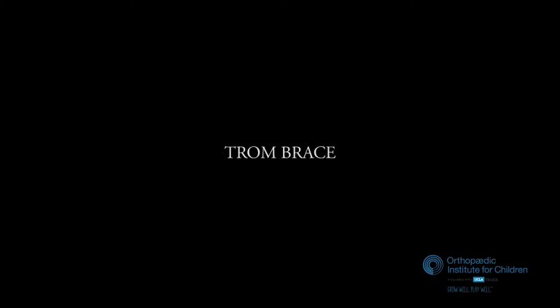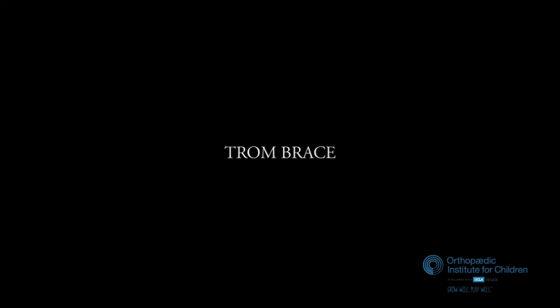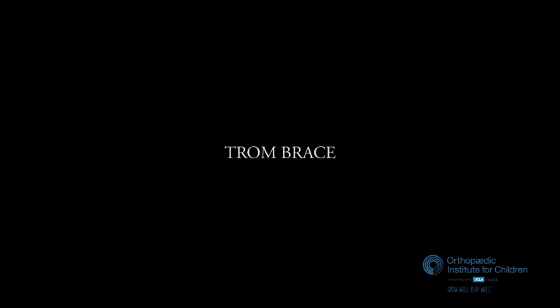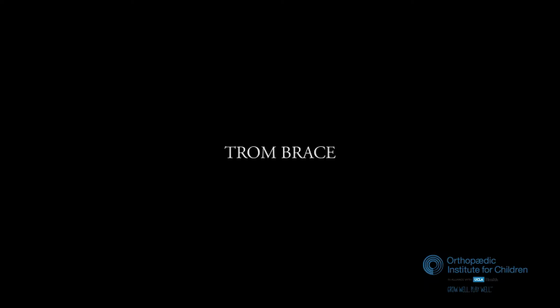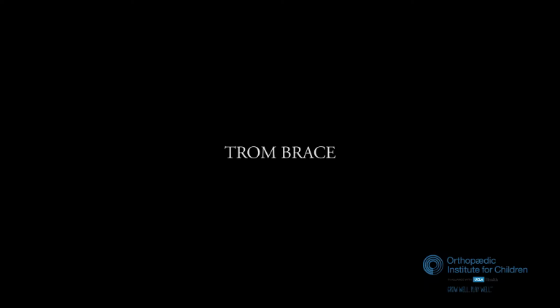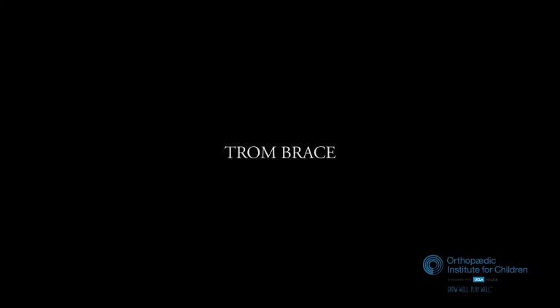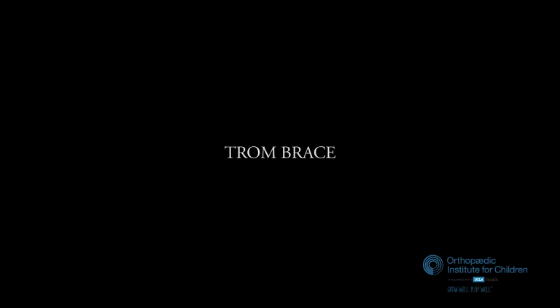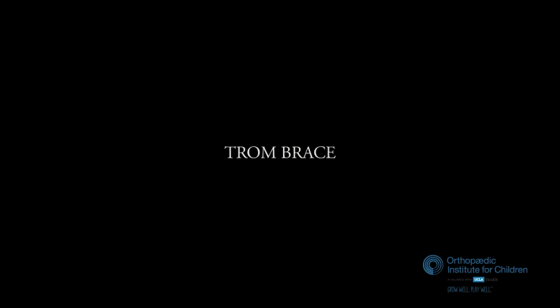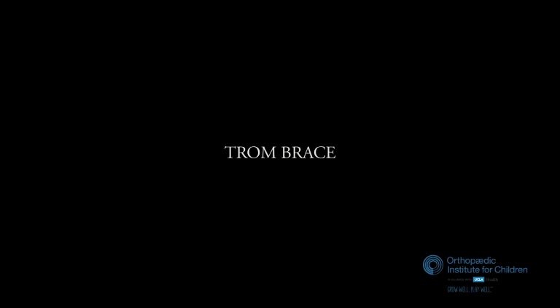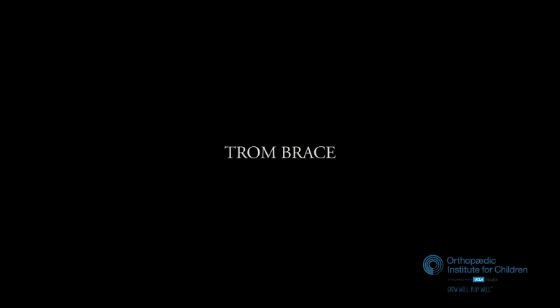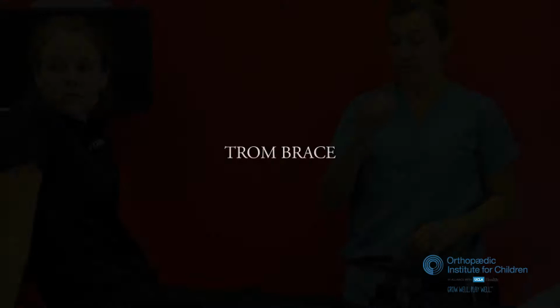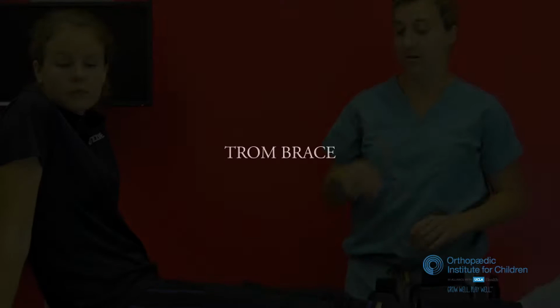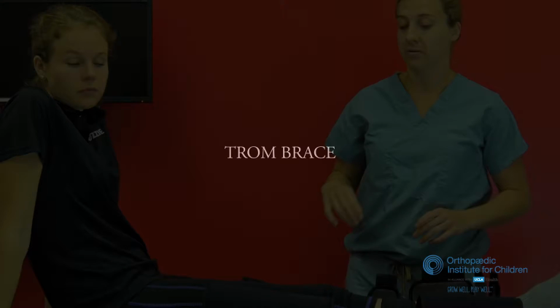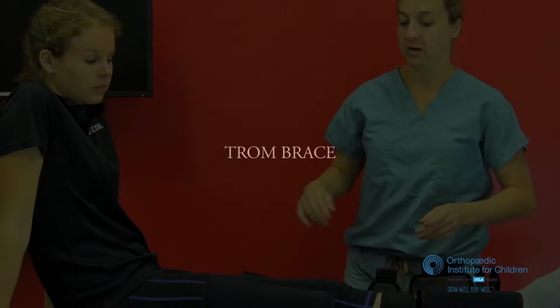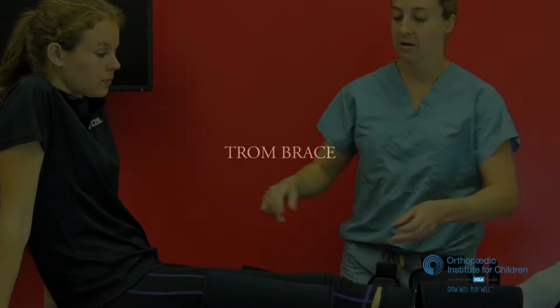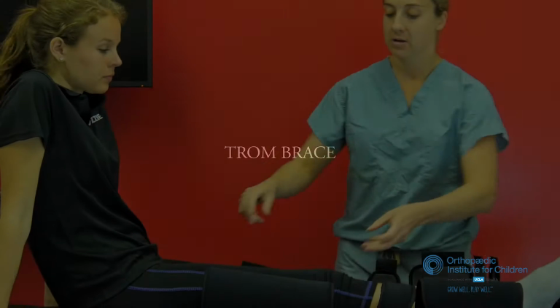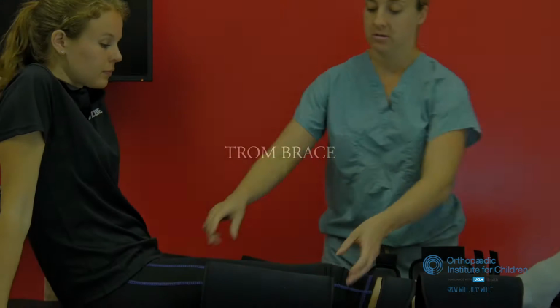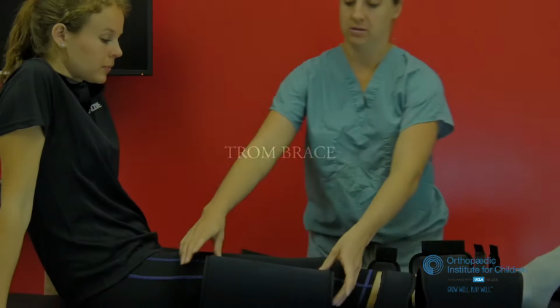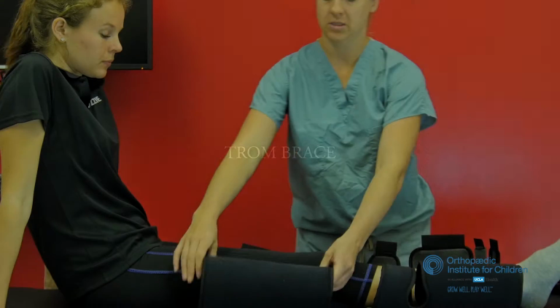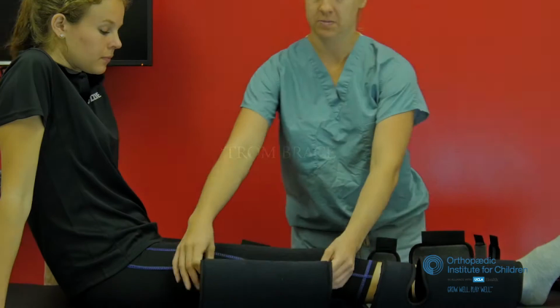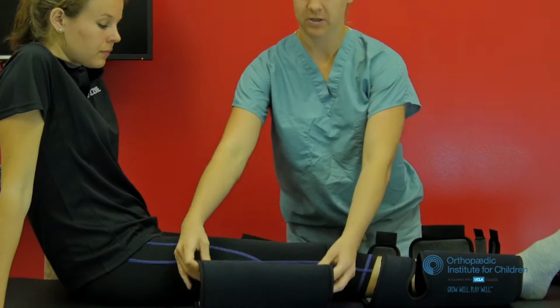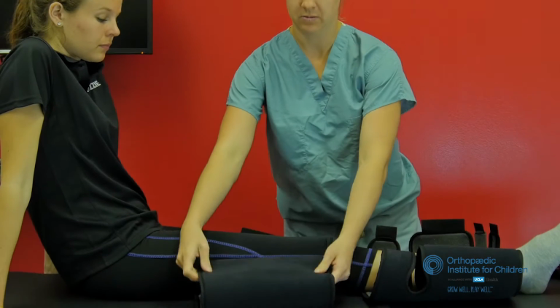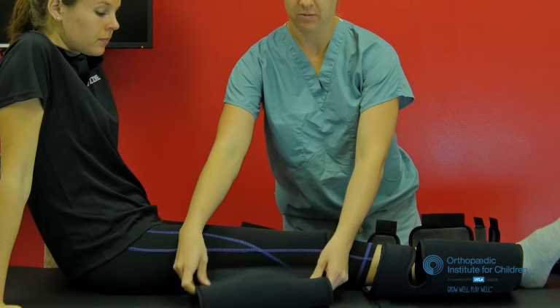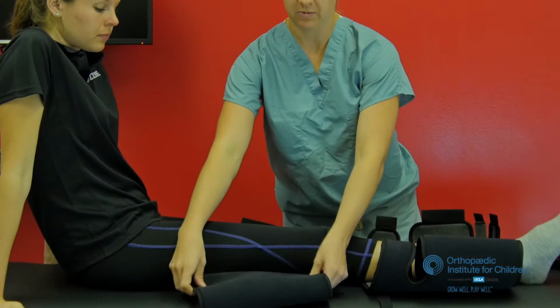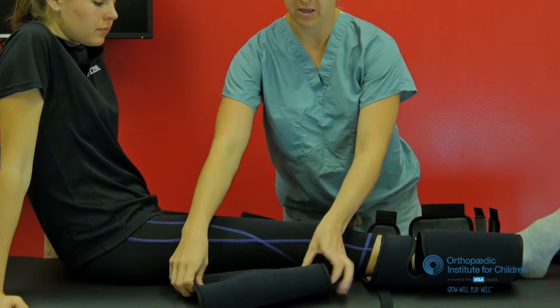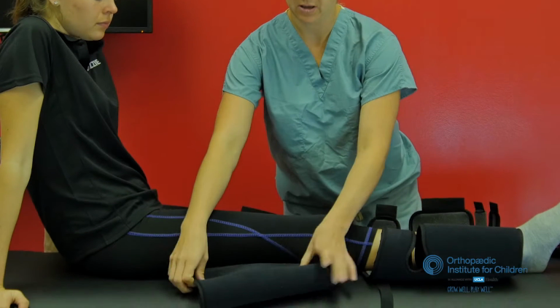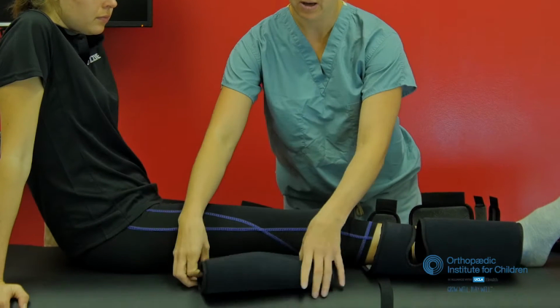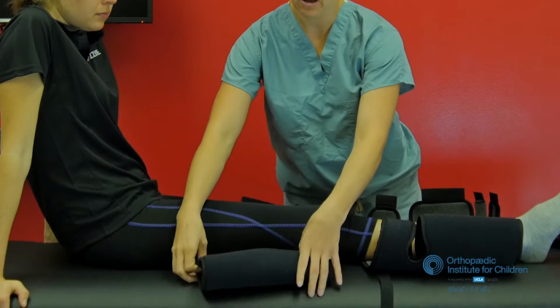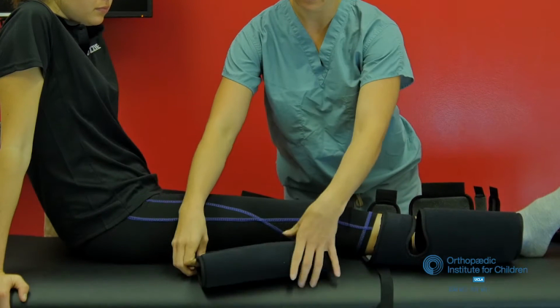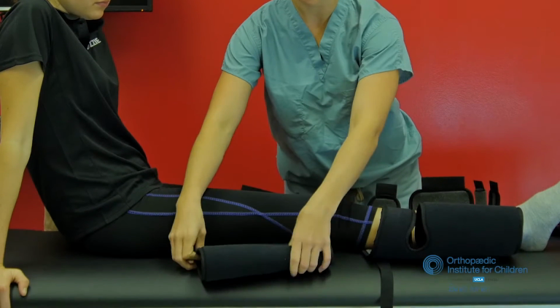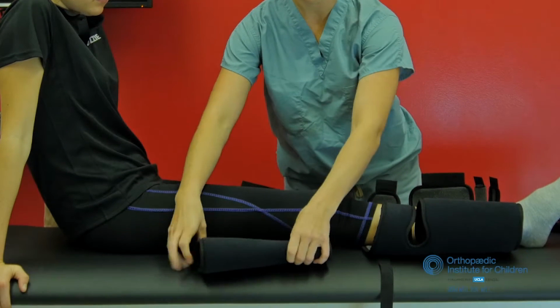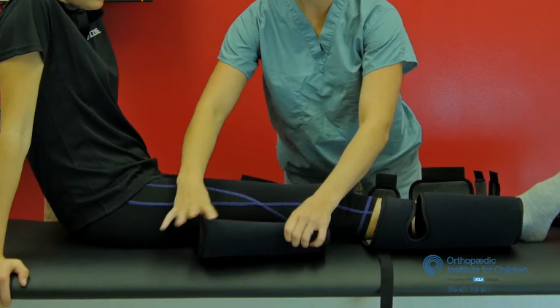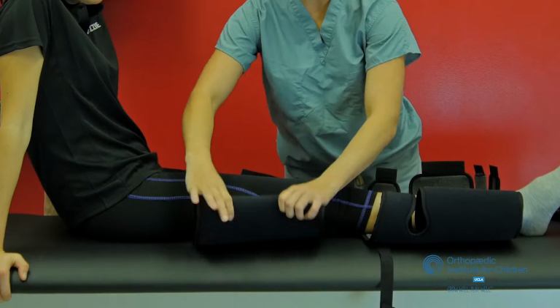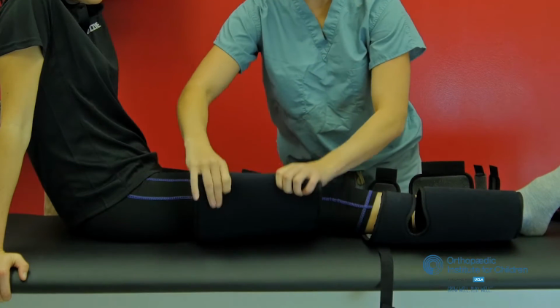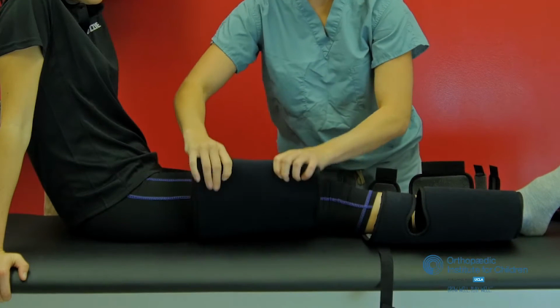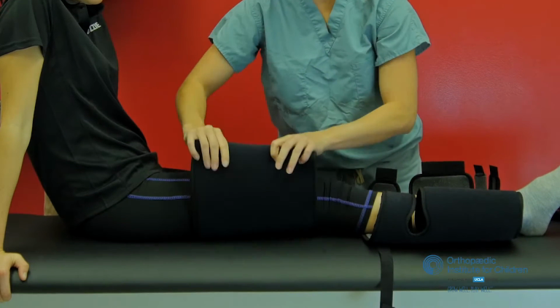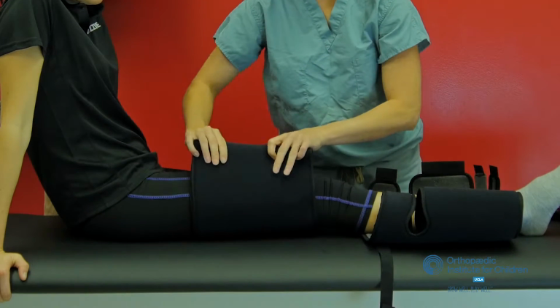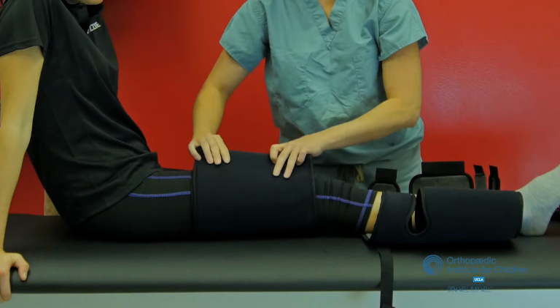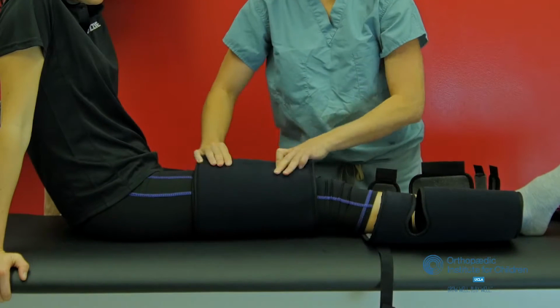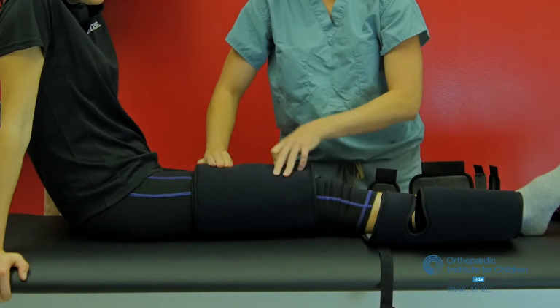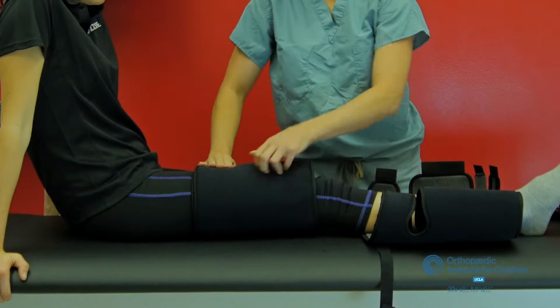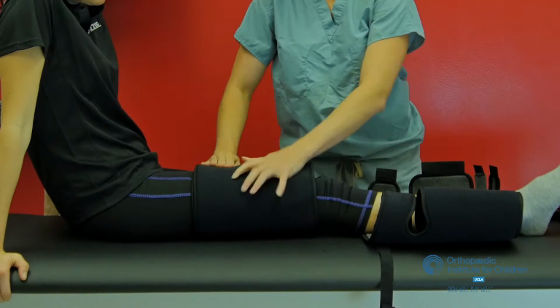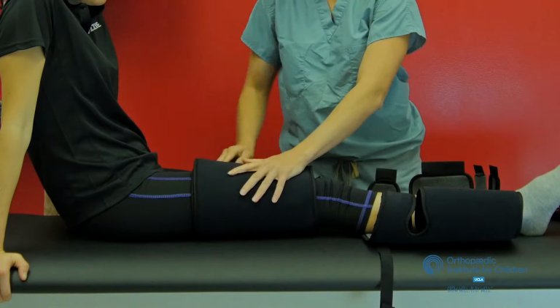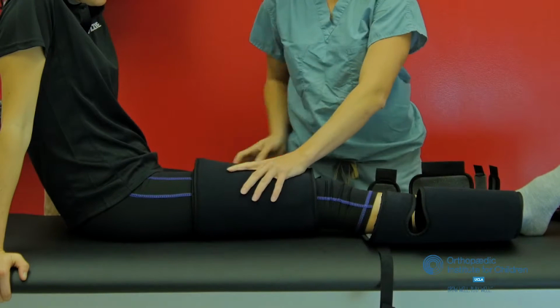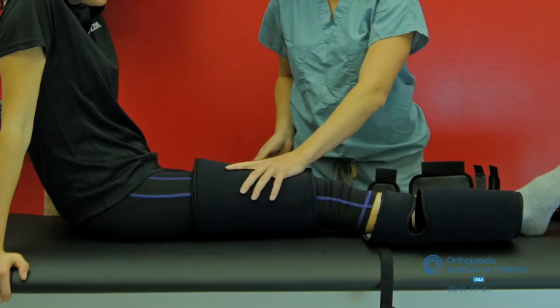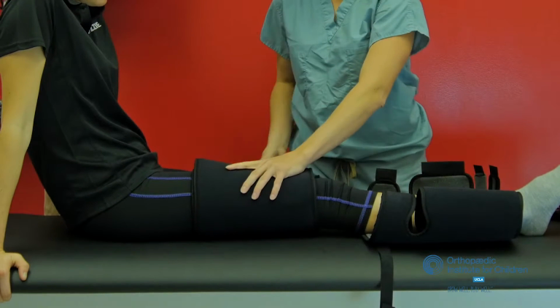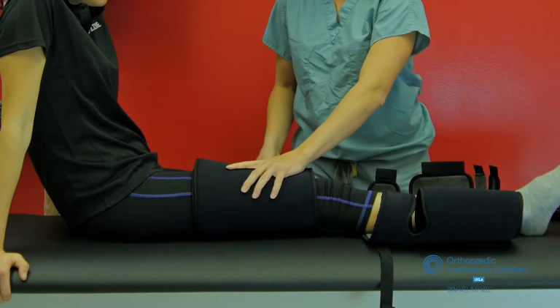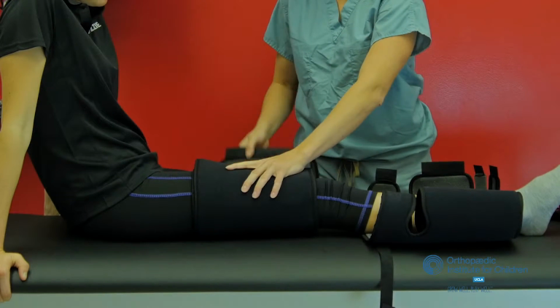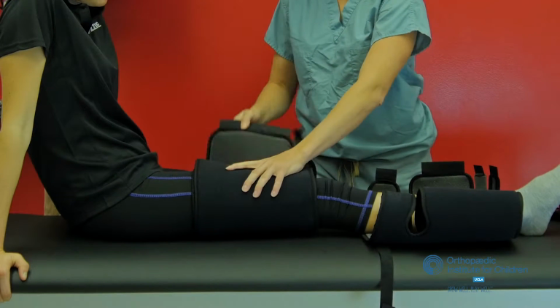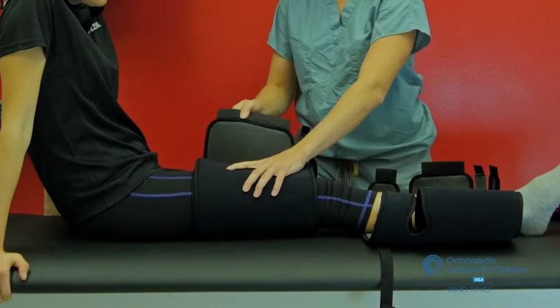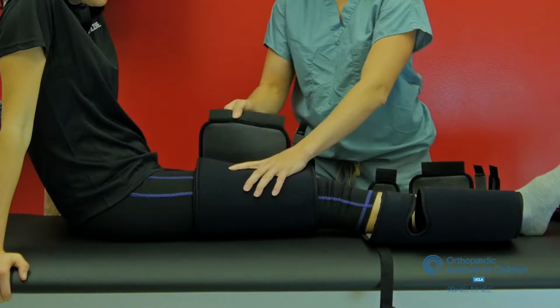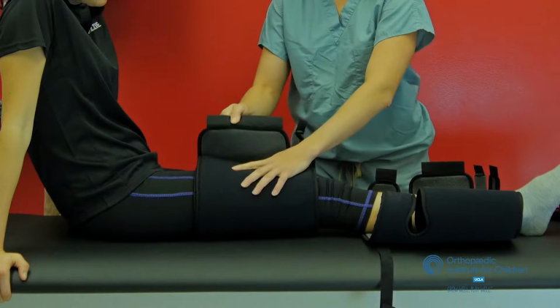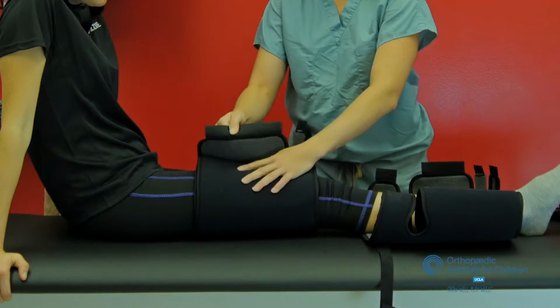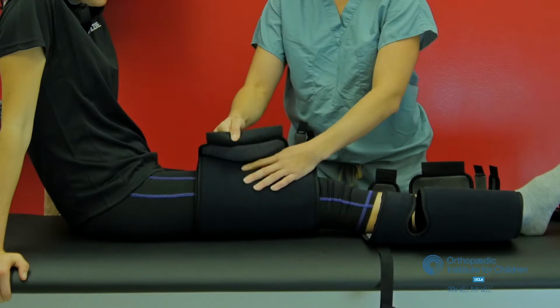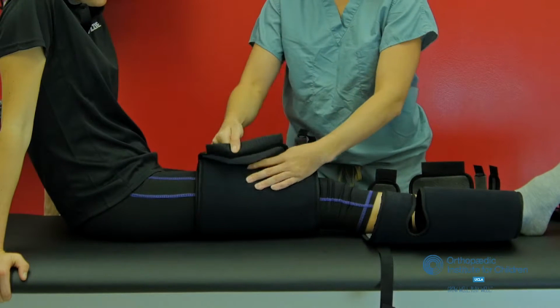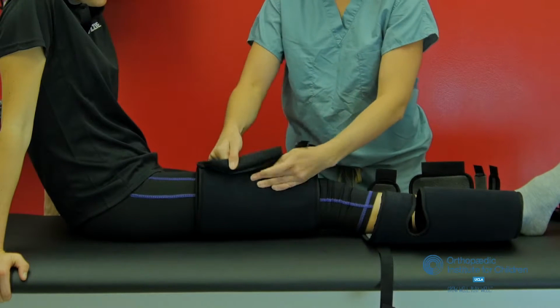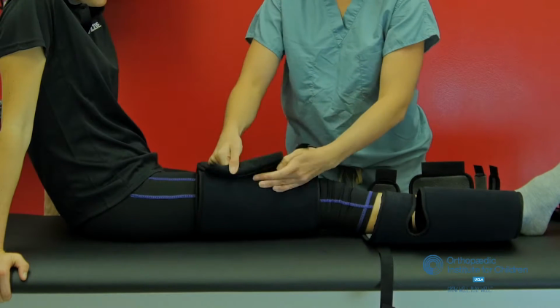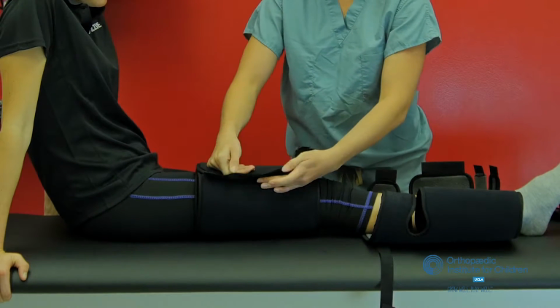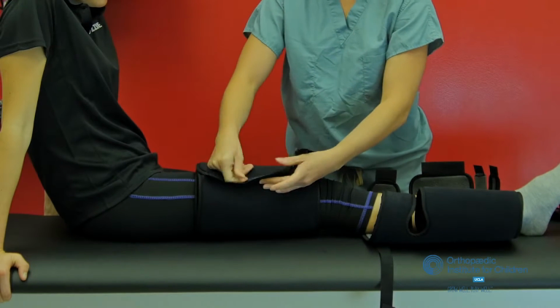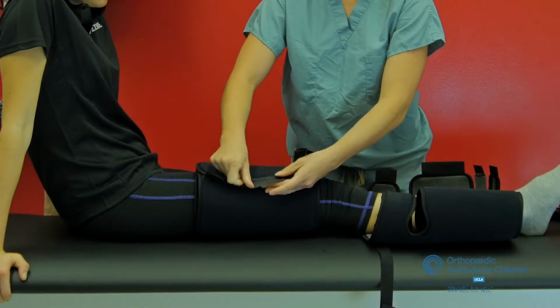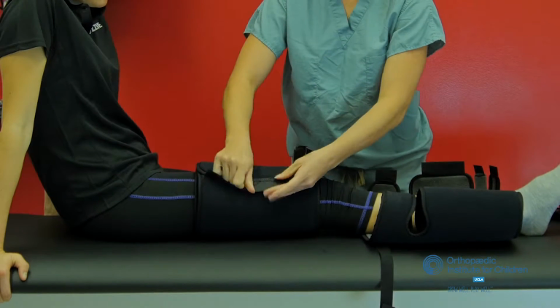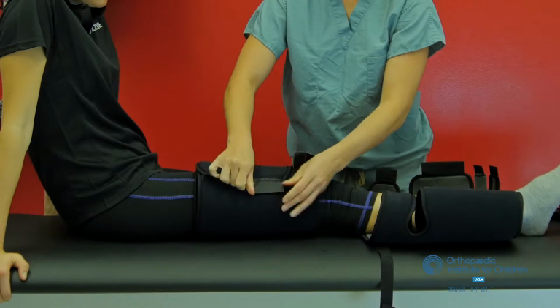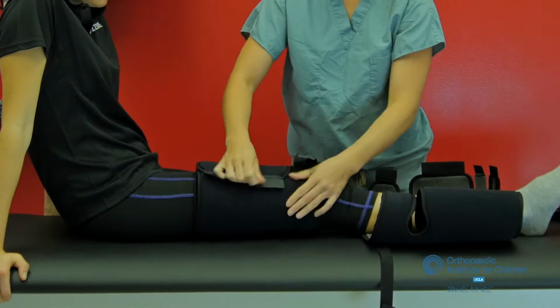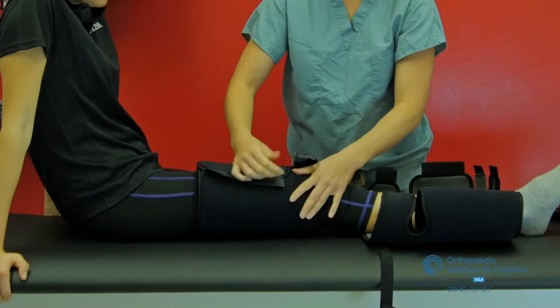Basic instructions for a T-ROM brace. This brace should be applied in the operating room before you leave the hospital.